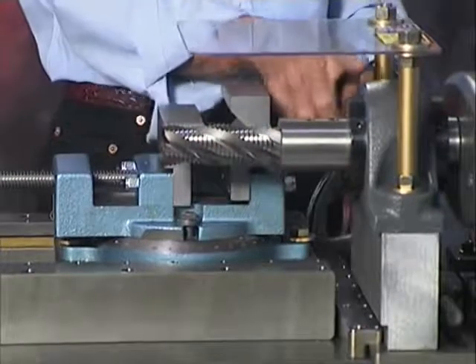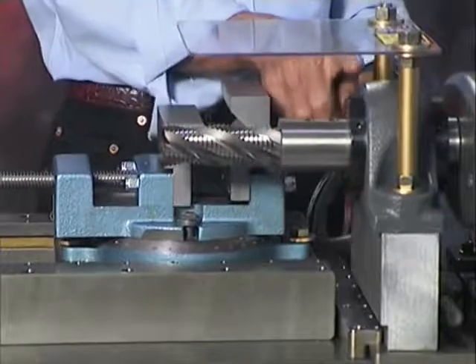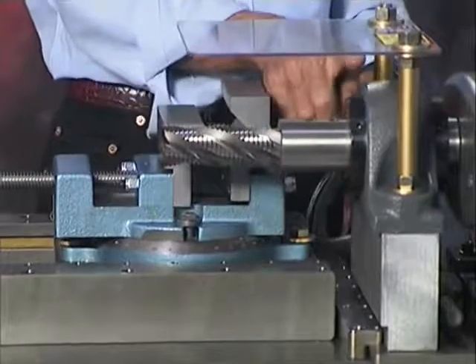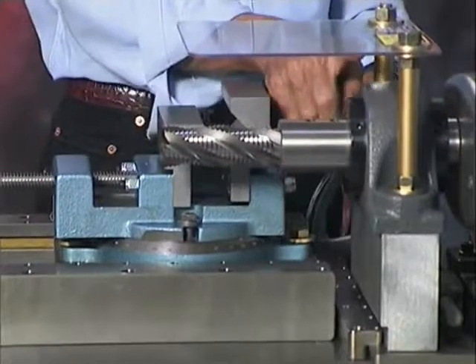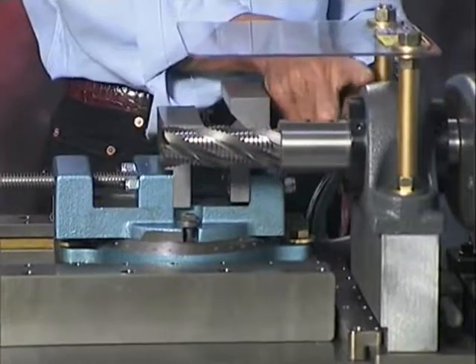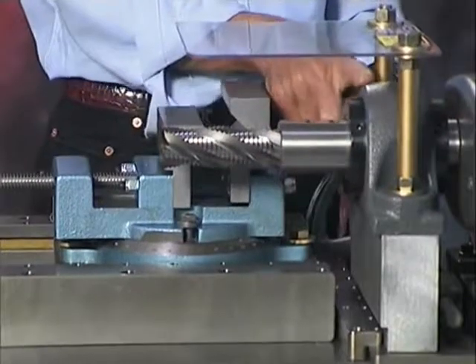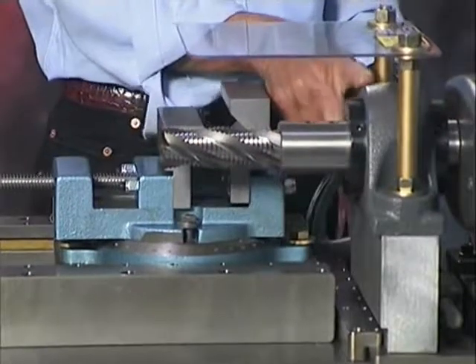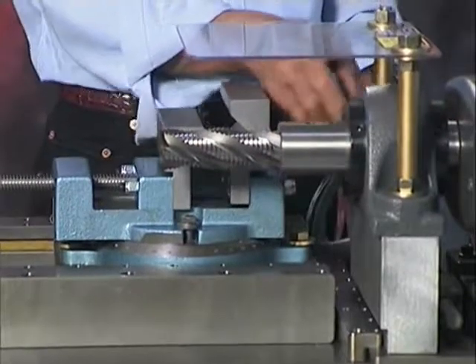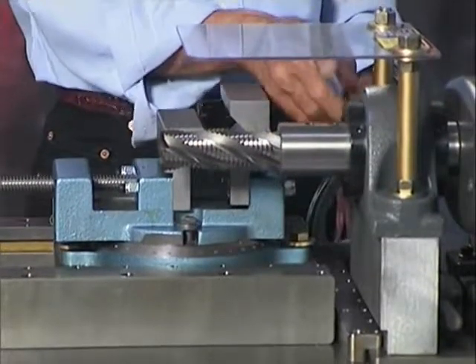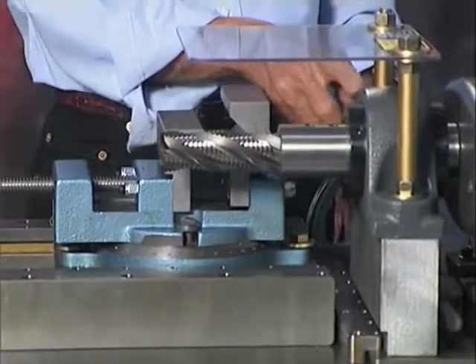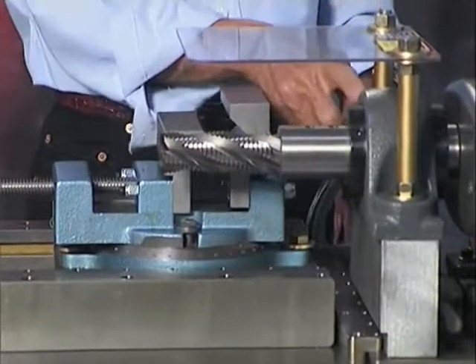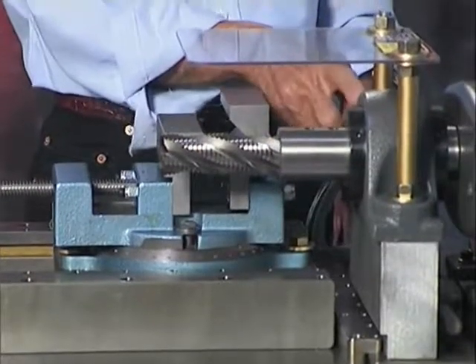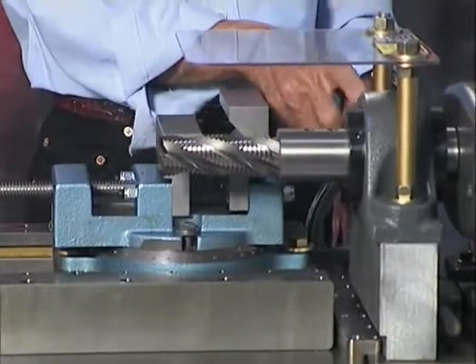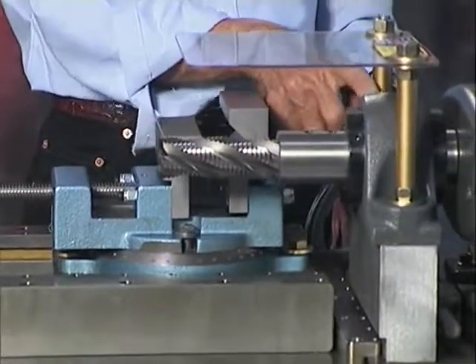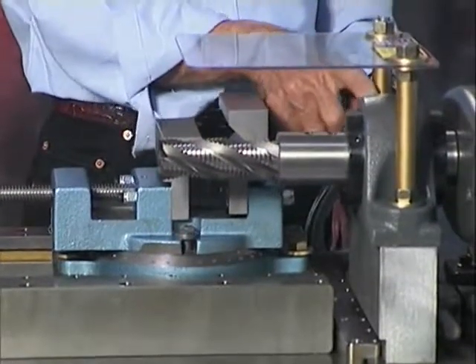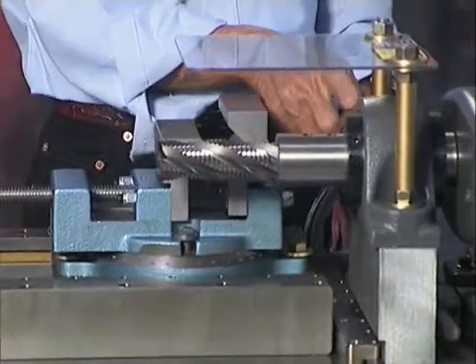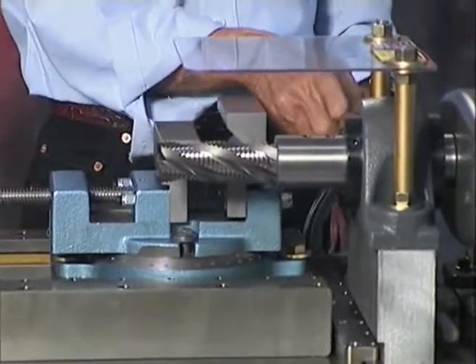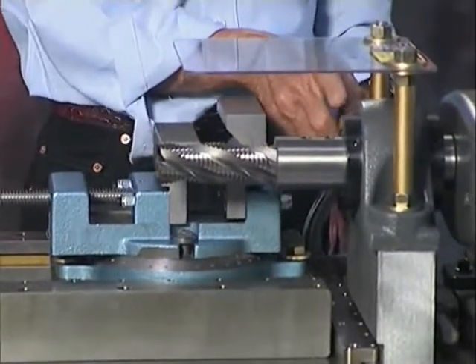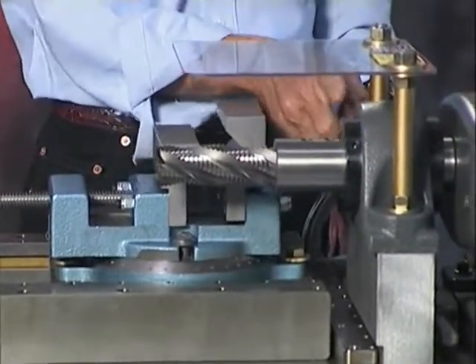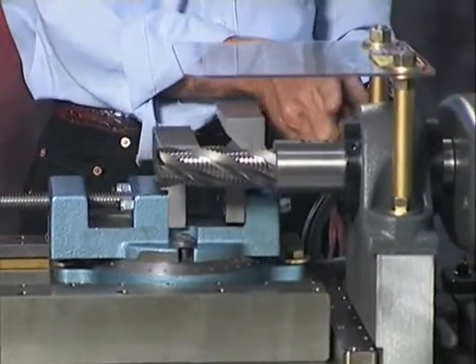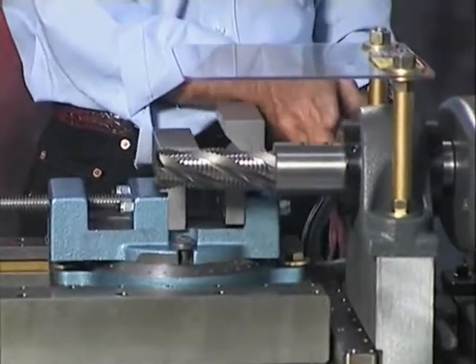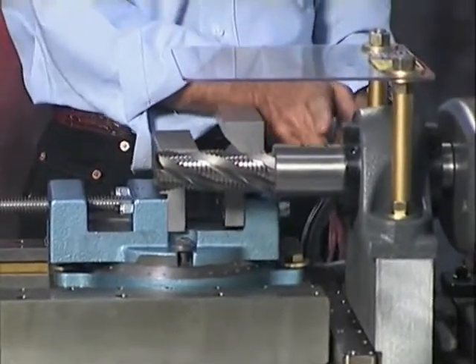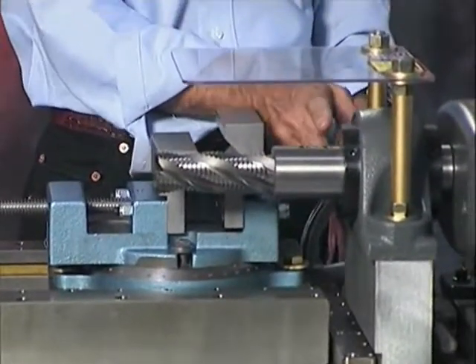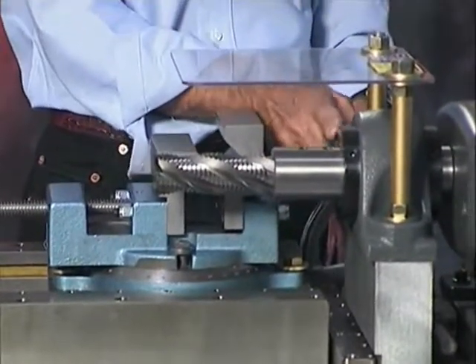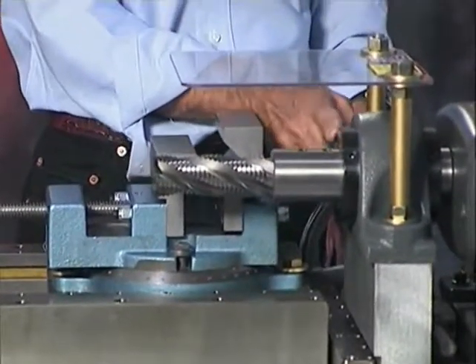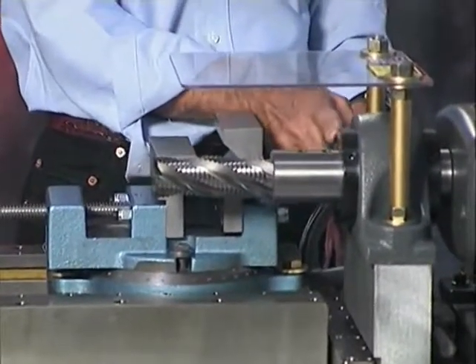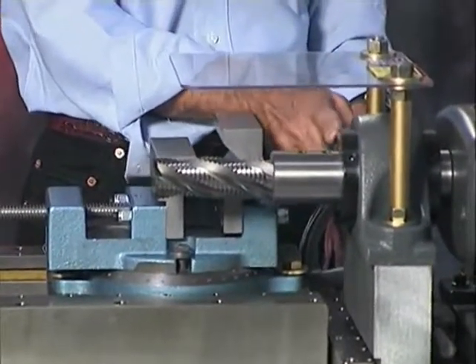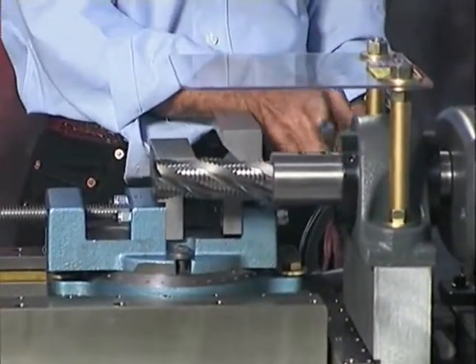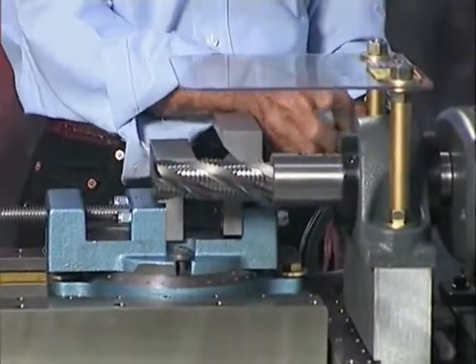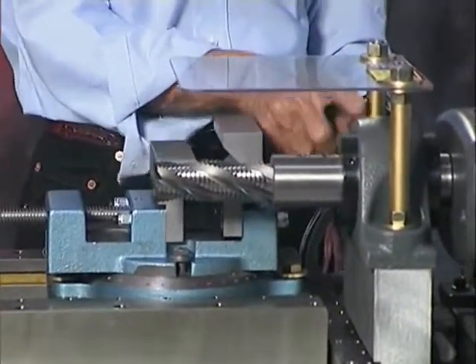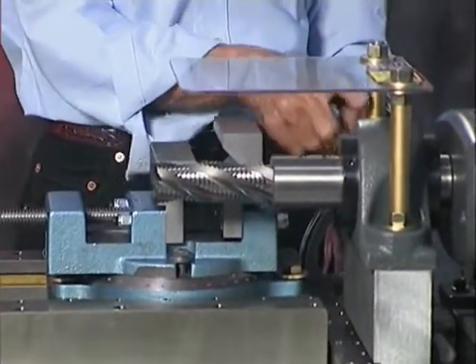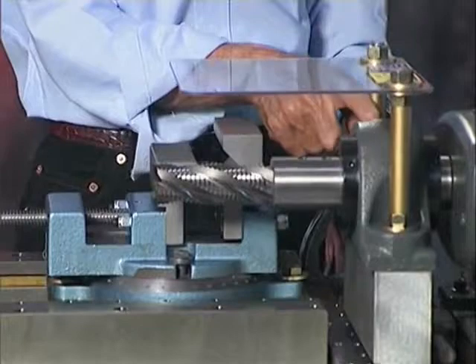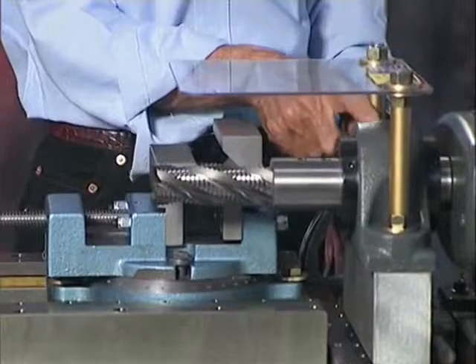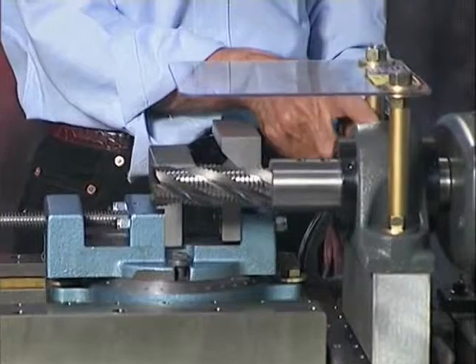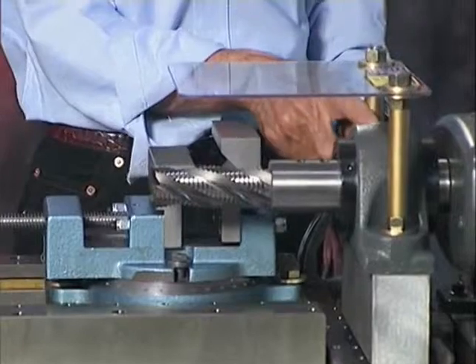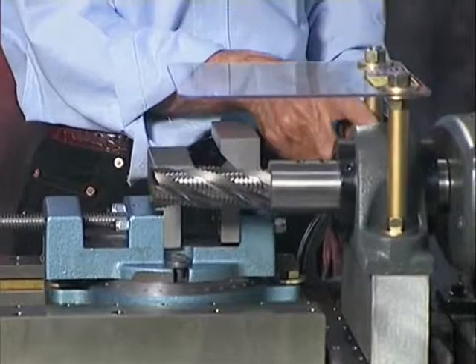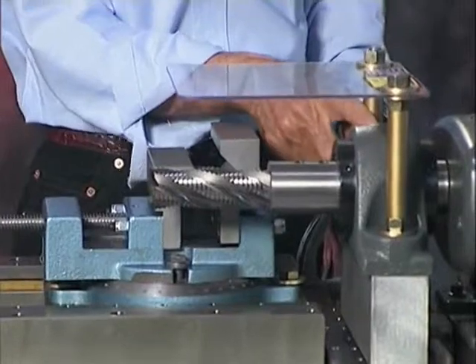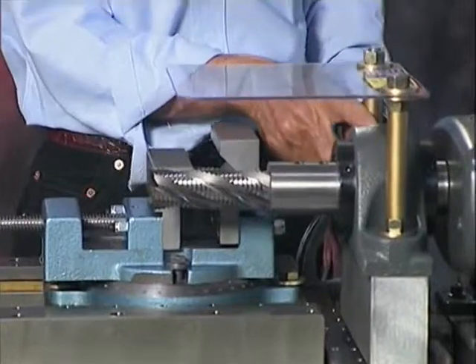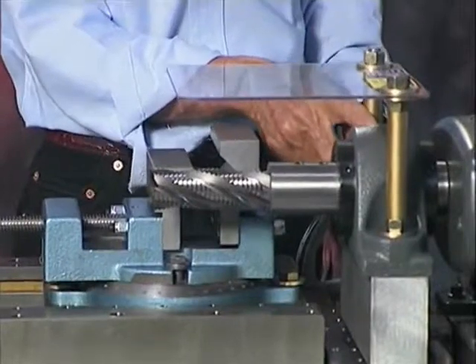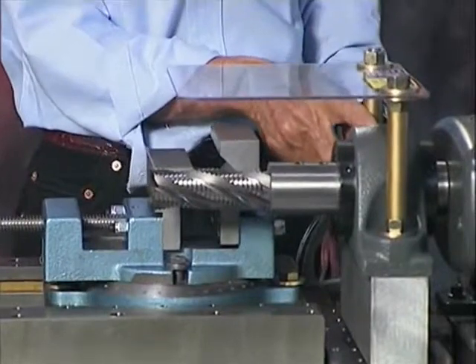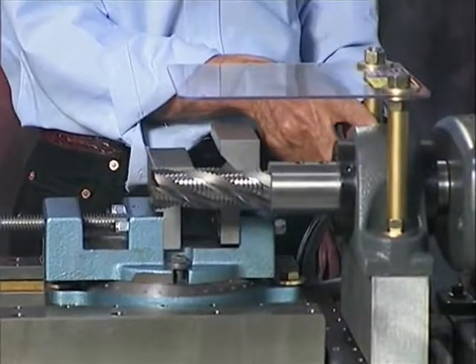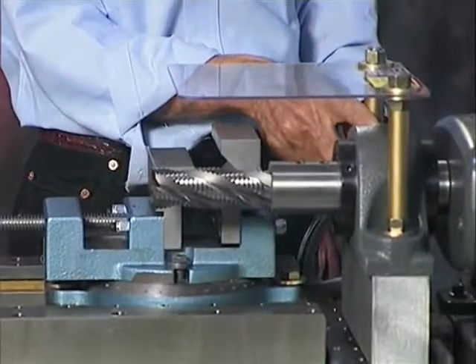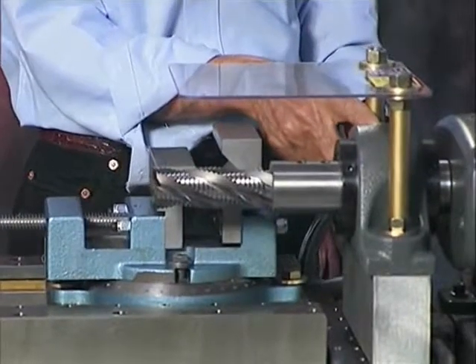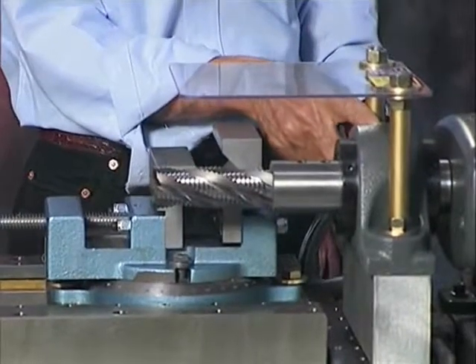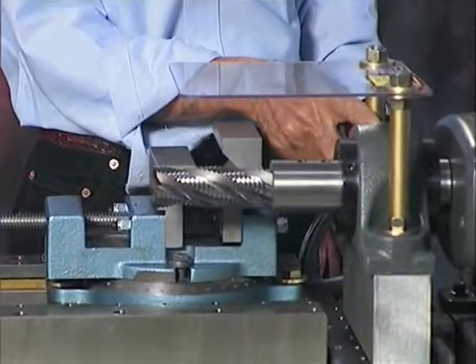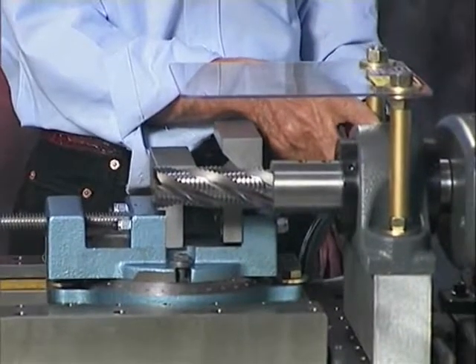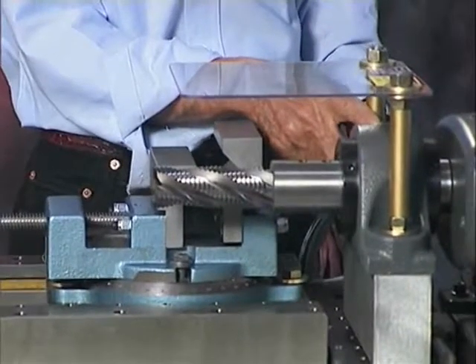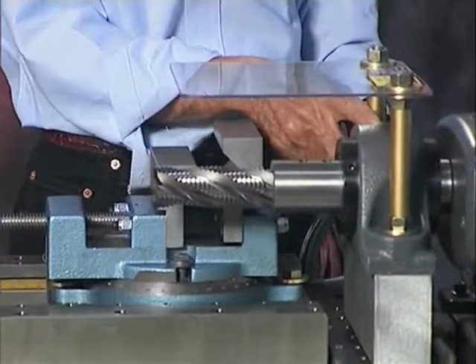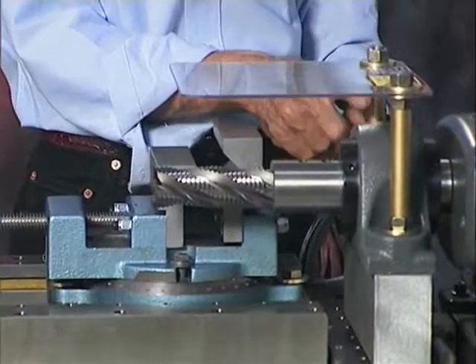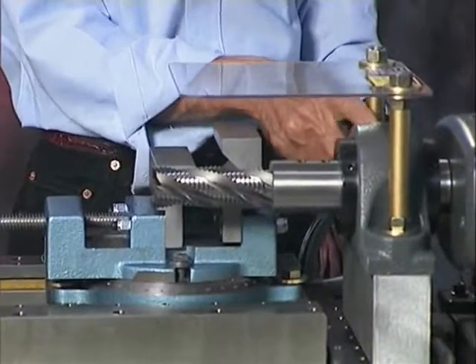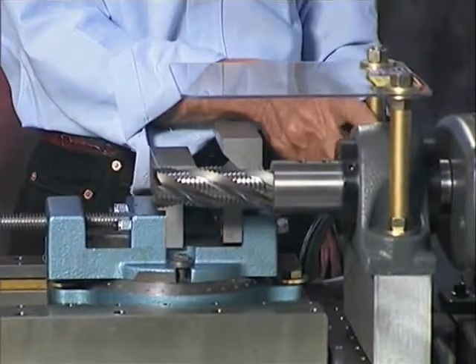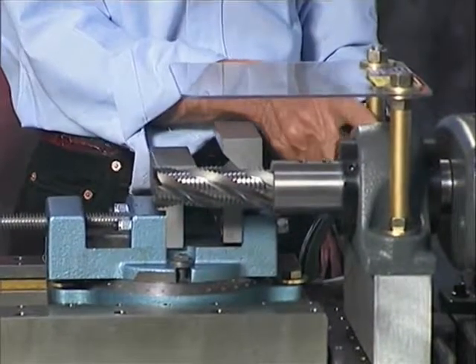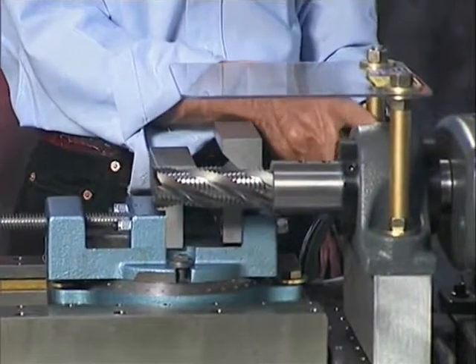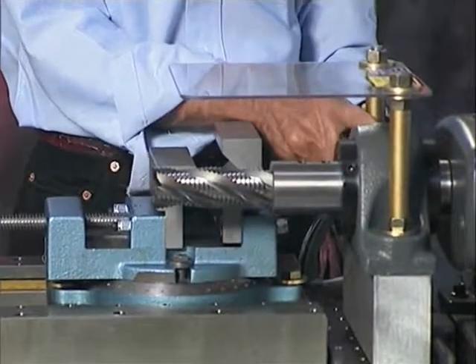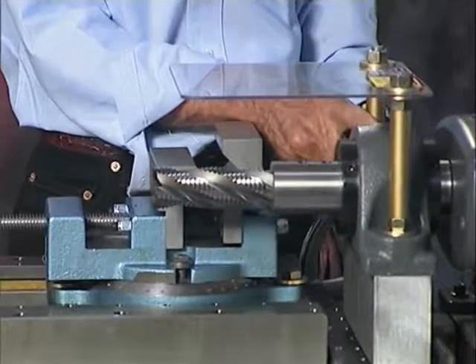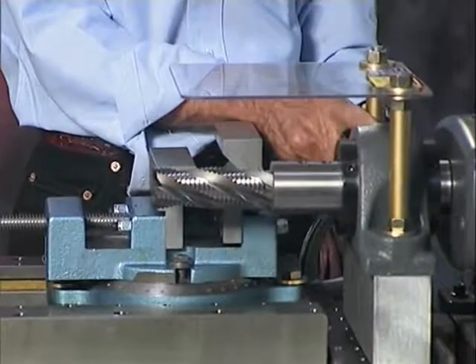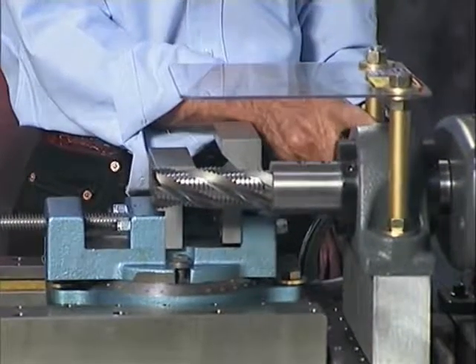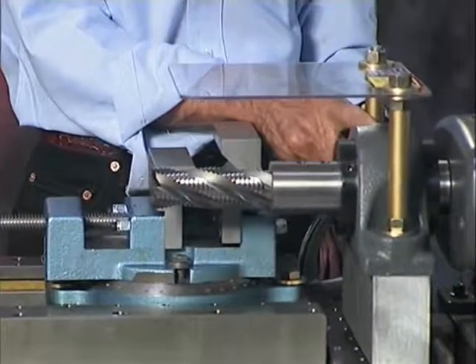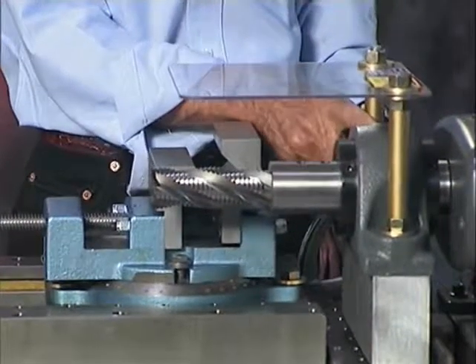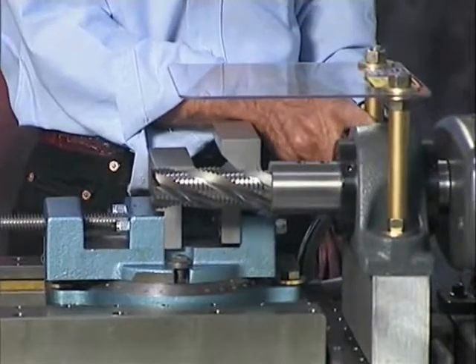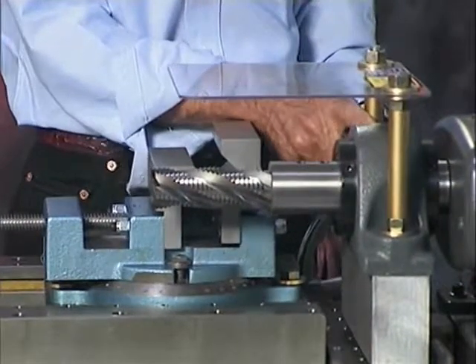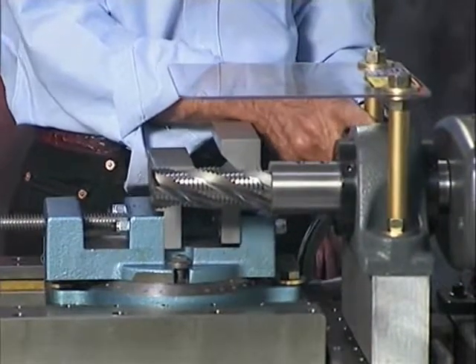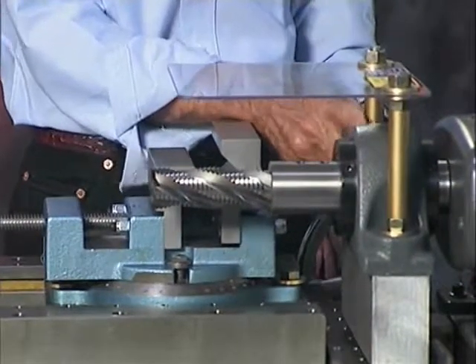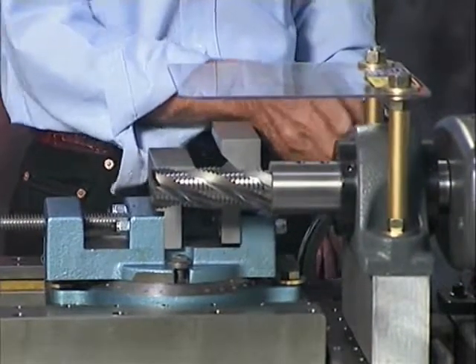The pillow block — not only is it large, it has a grease fitting so that you can lubricate it.